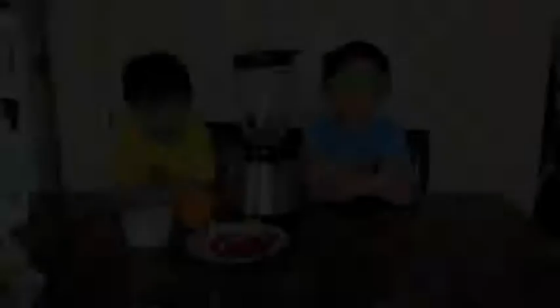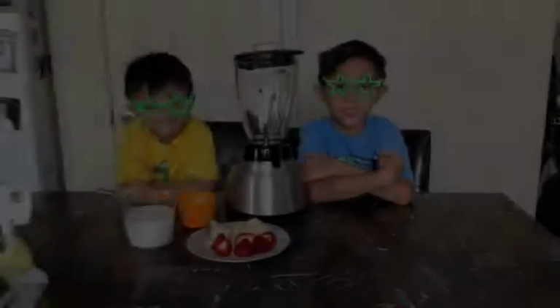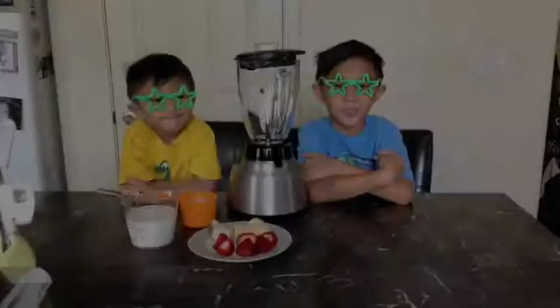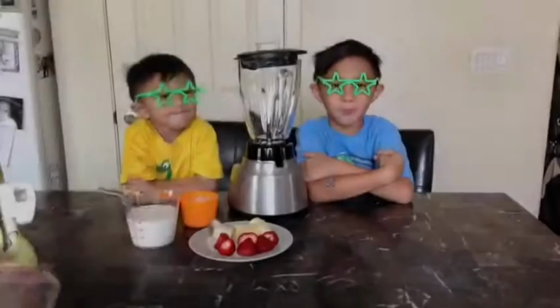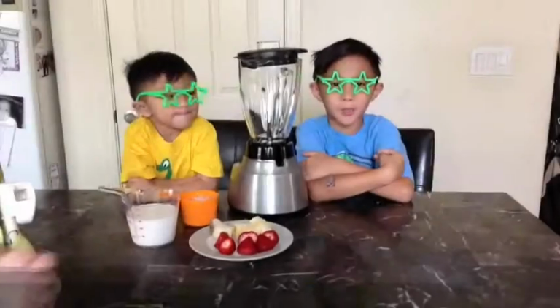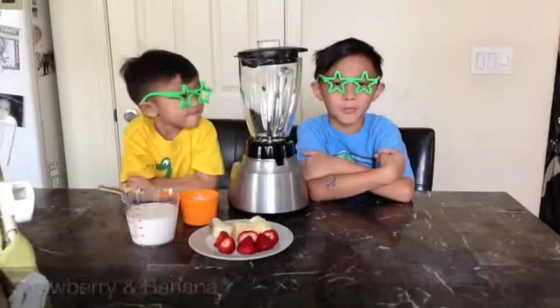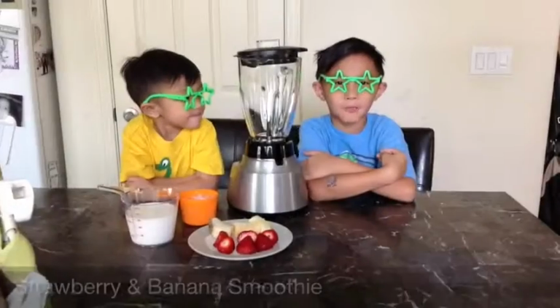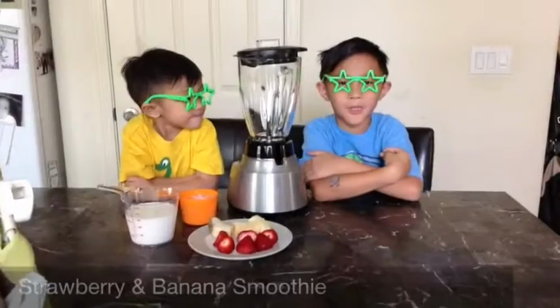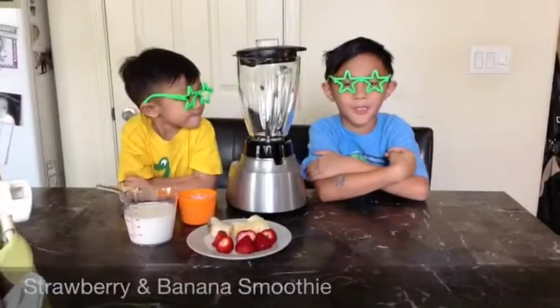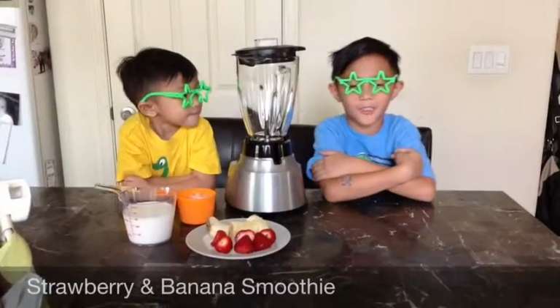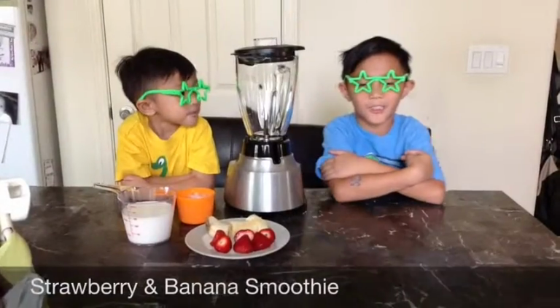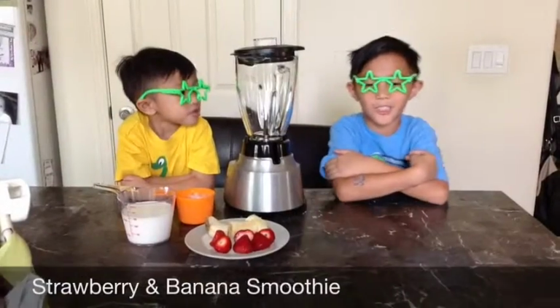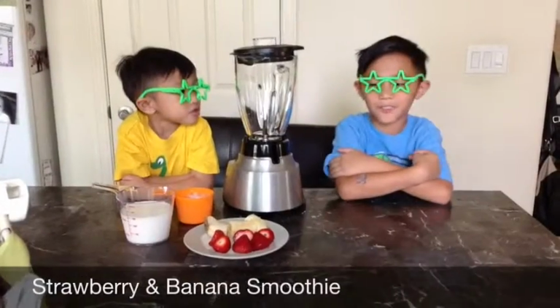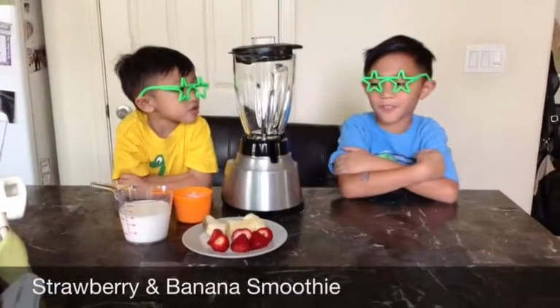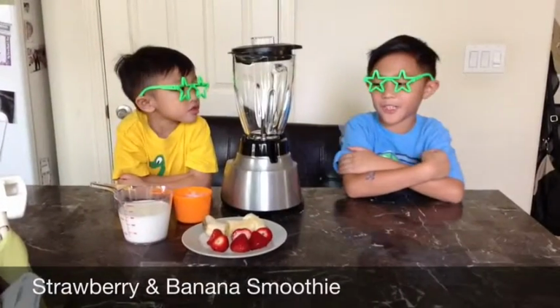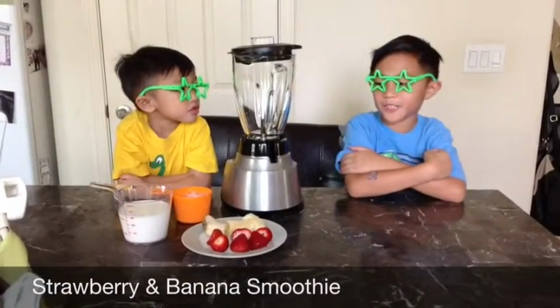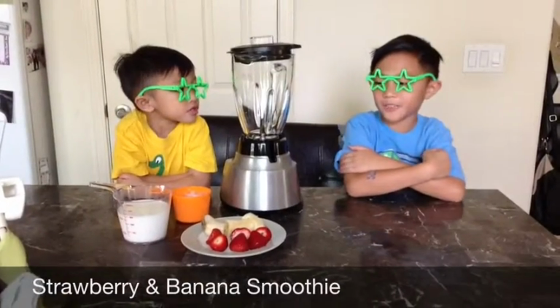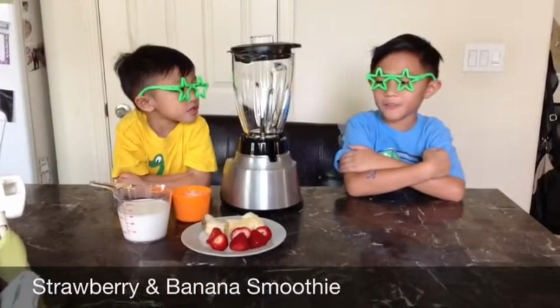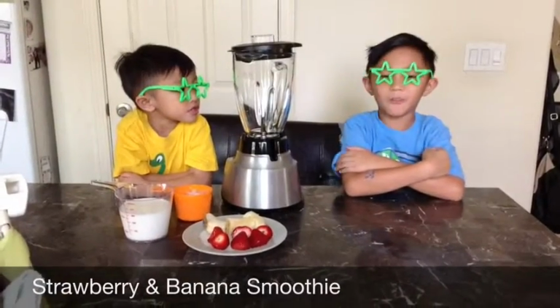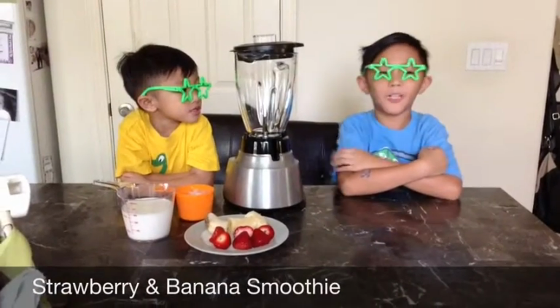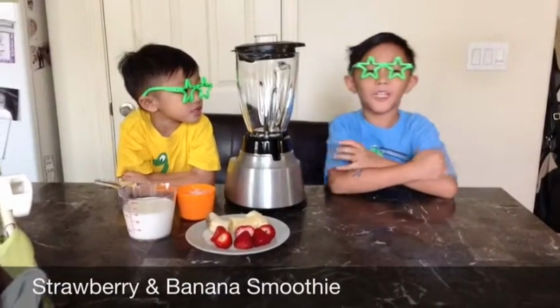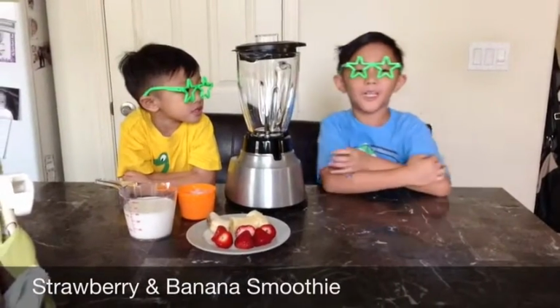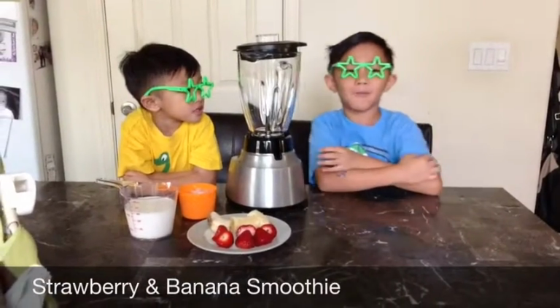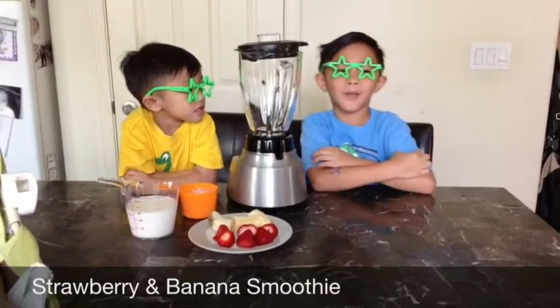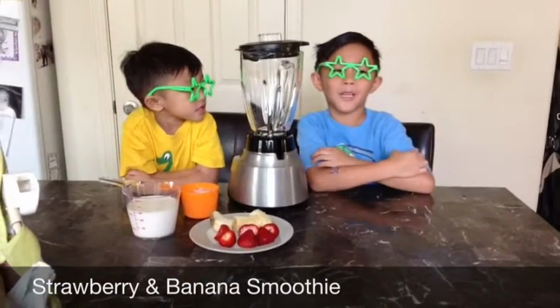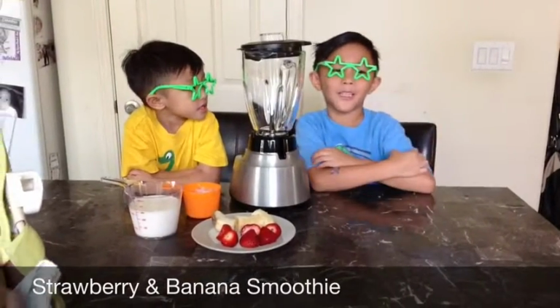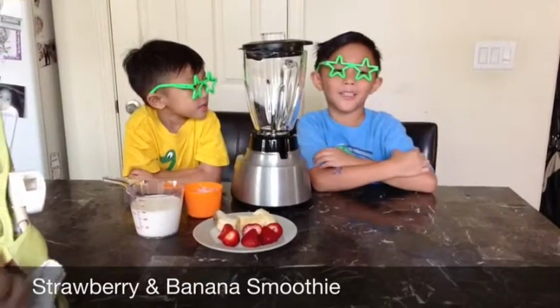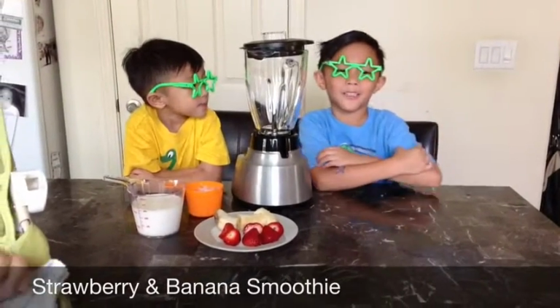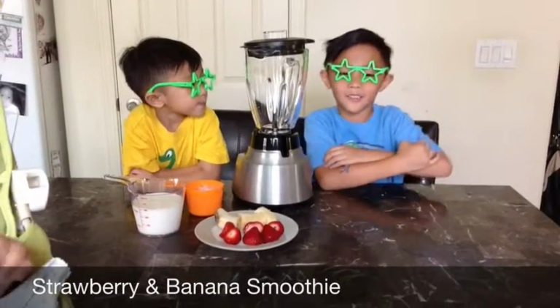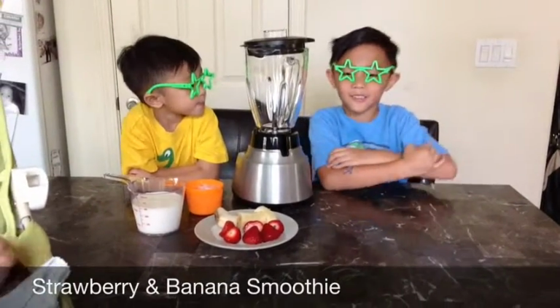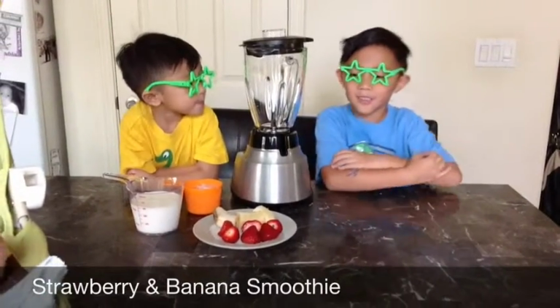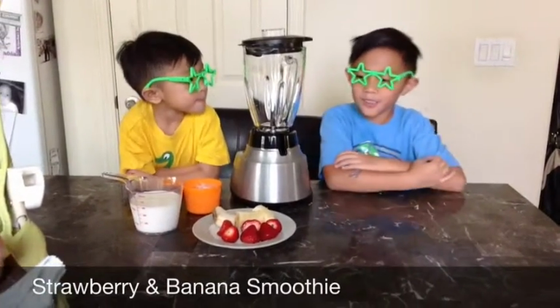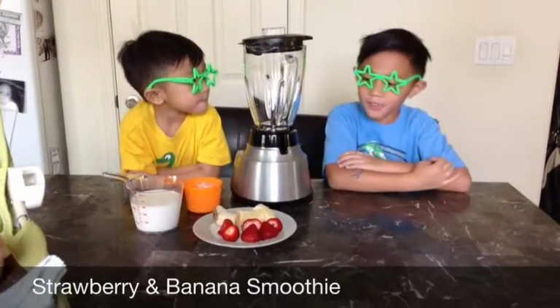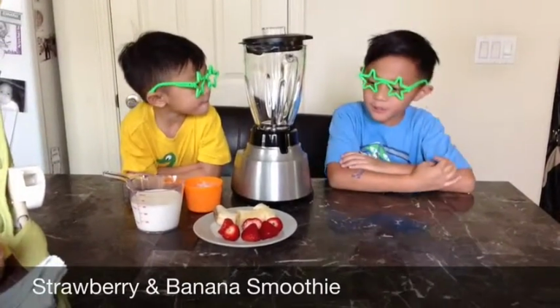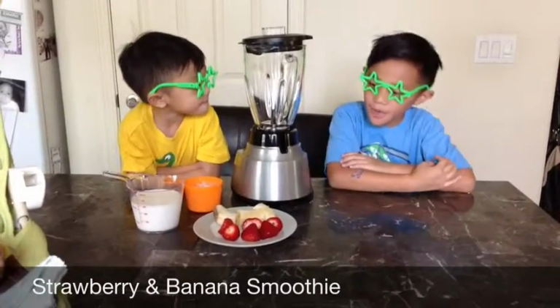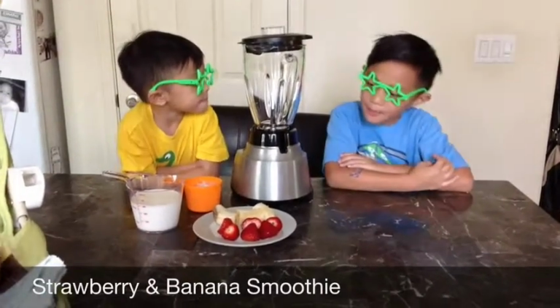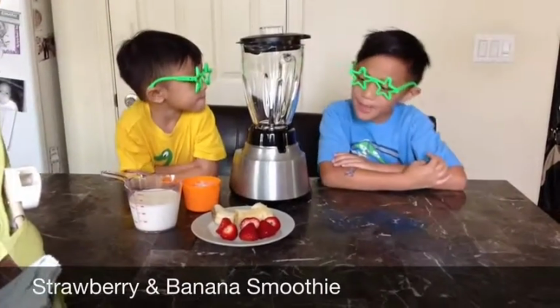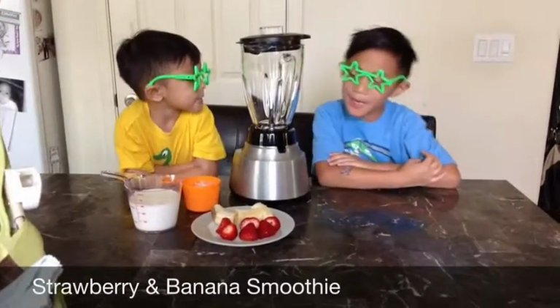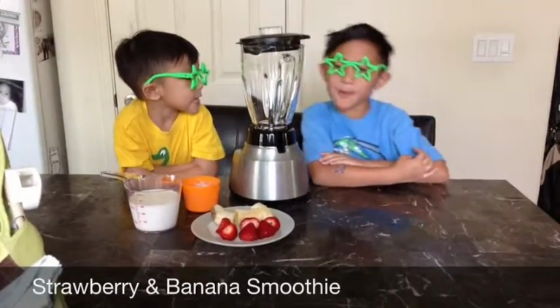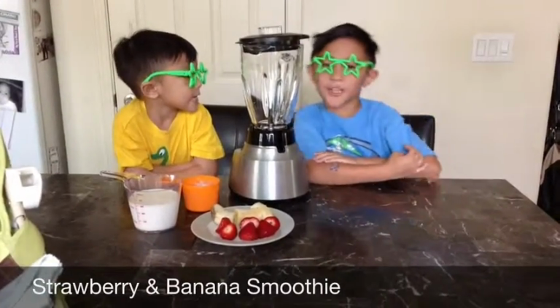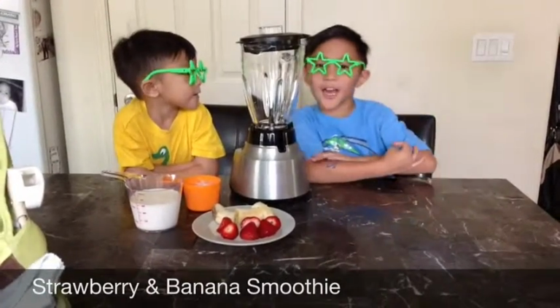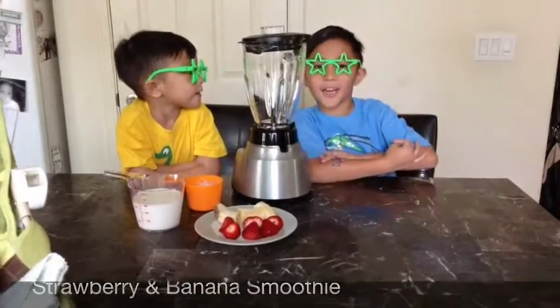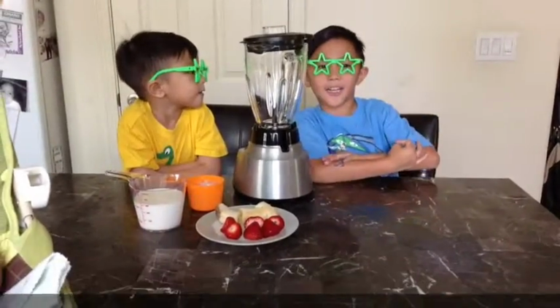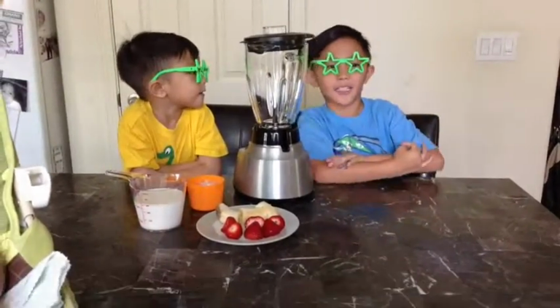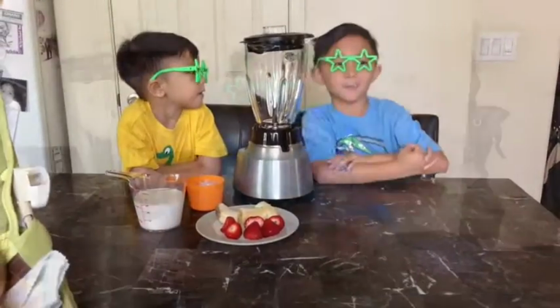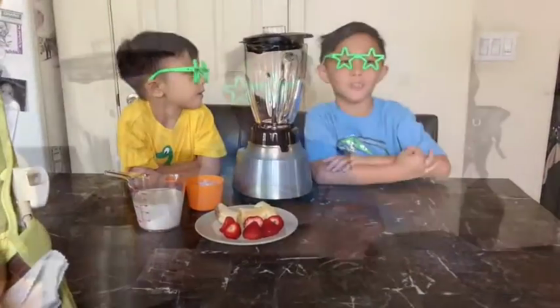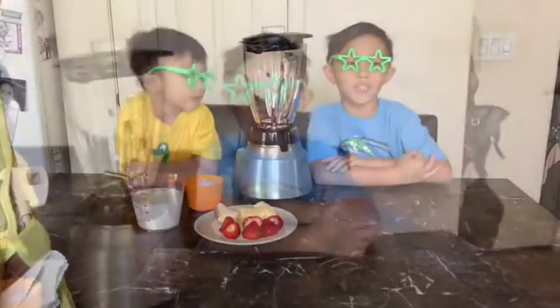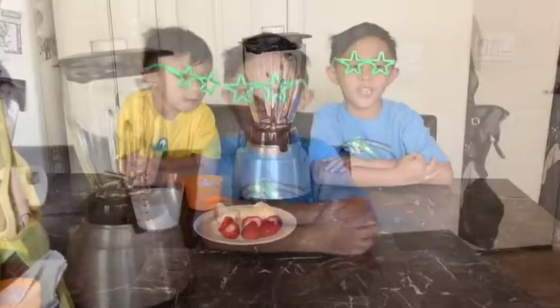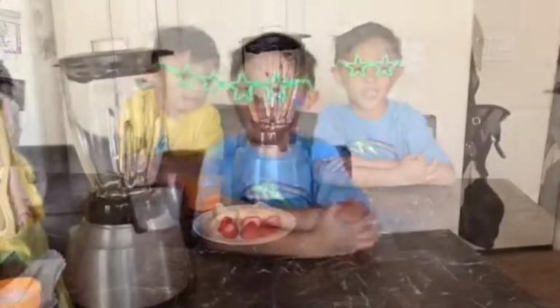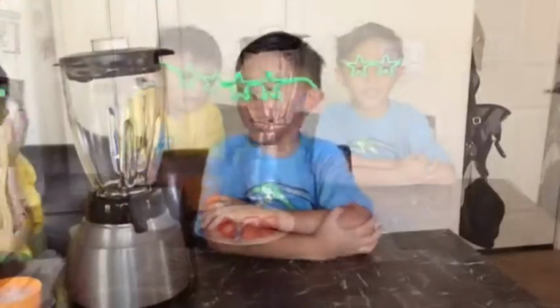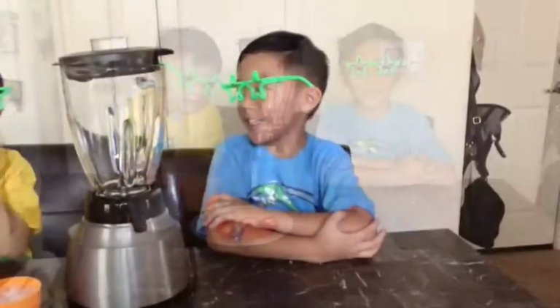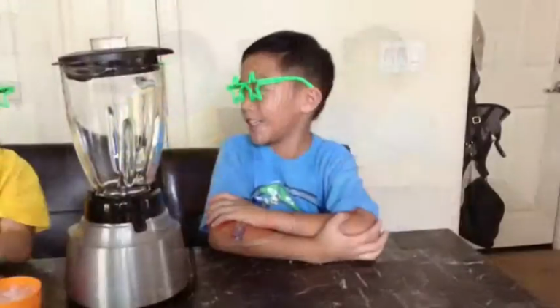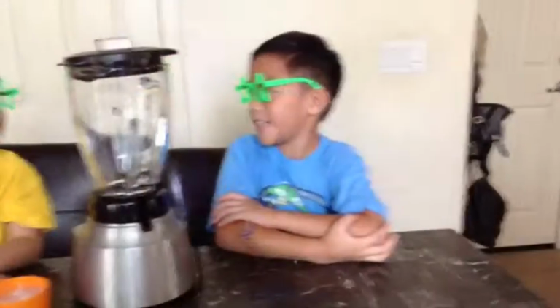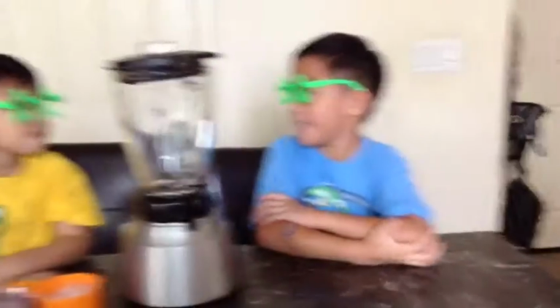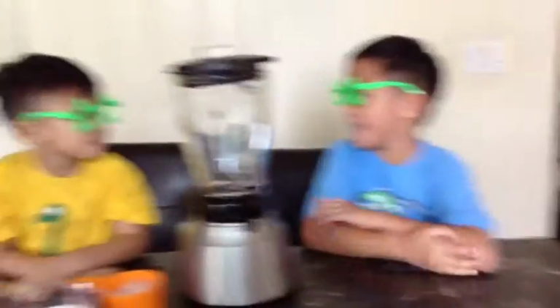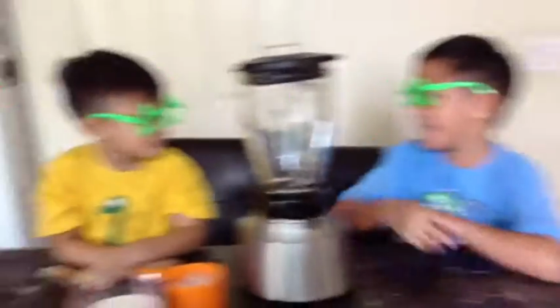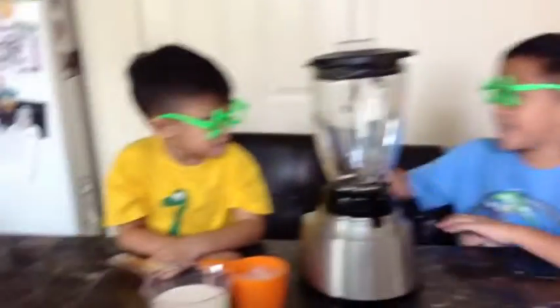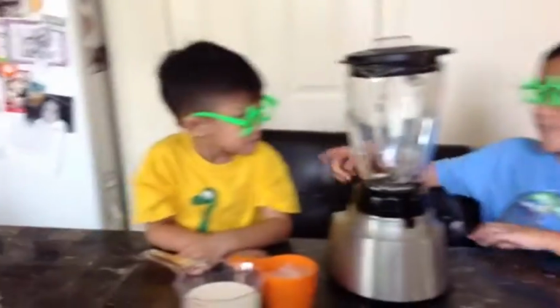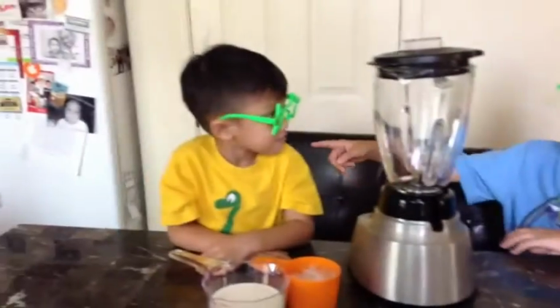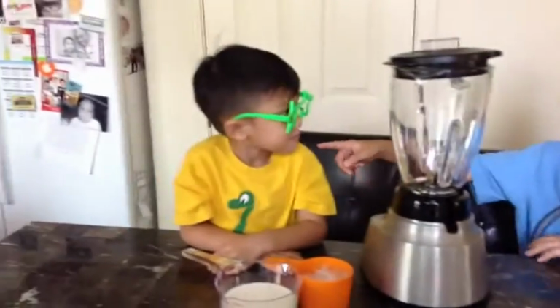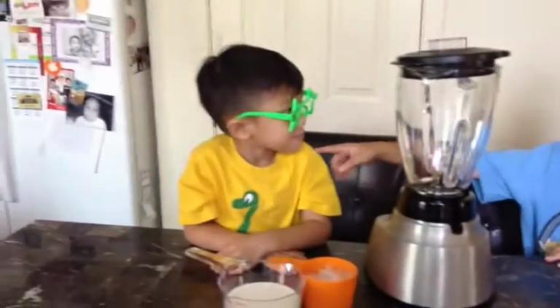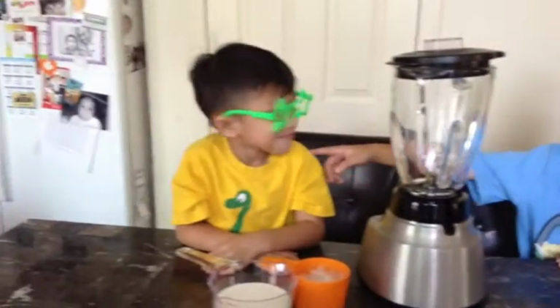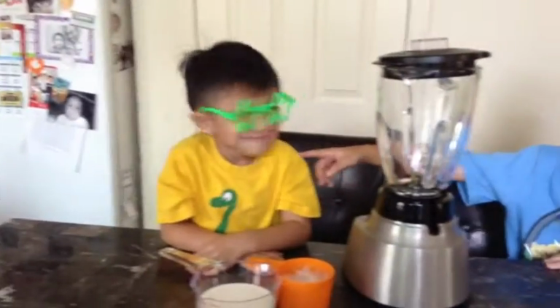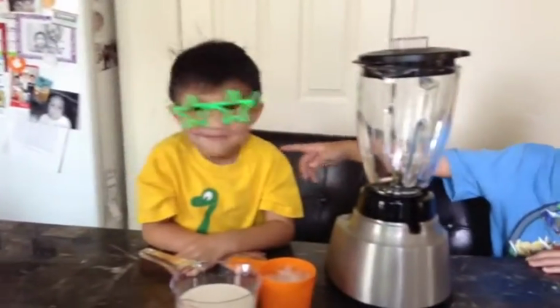This is SuperBRS TV. We're gonna make strawberry bananas, new with Brandon, and this is Brass.